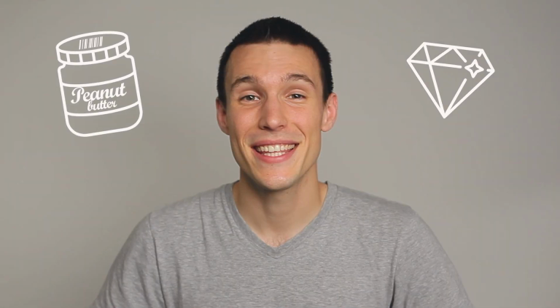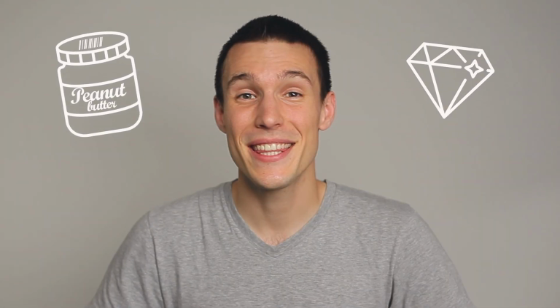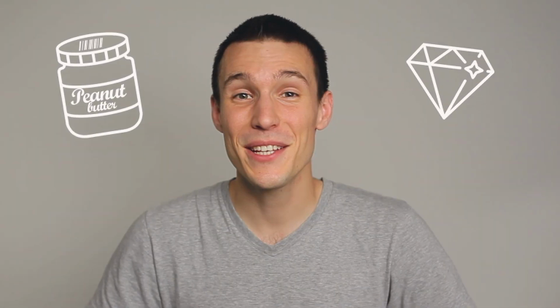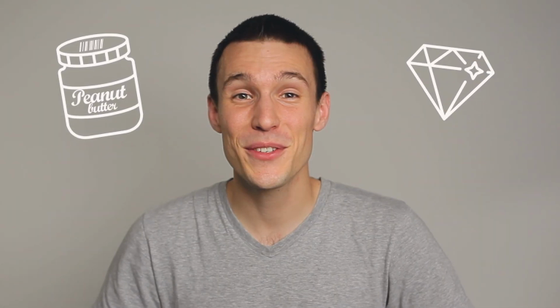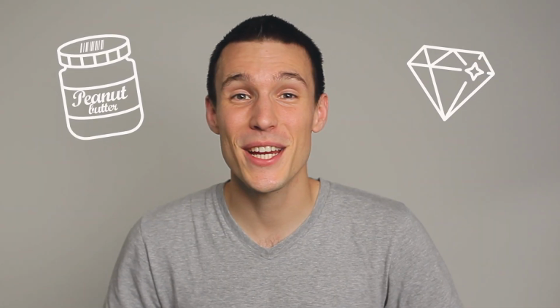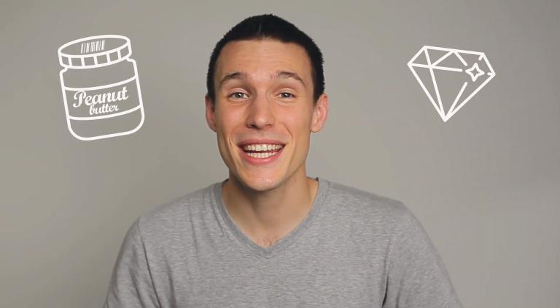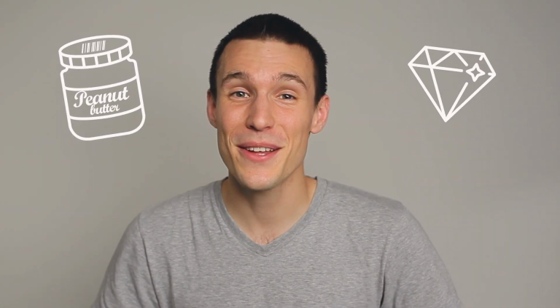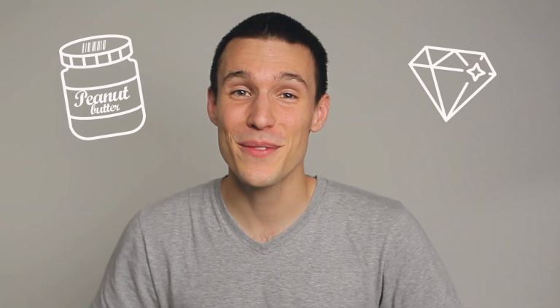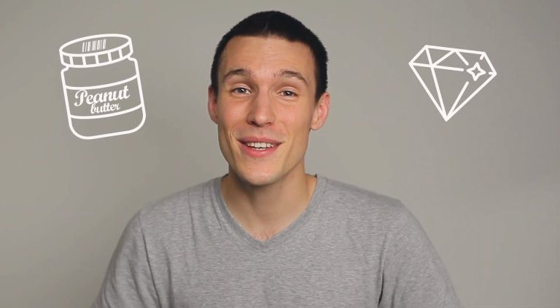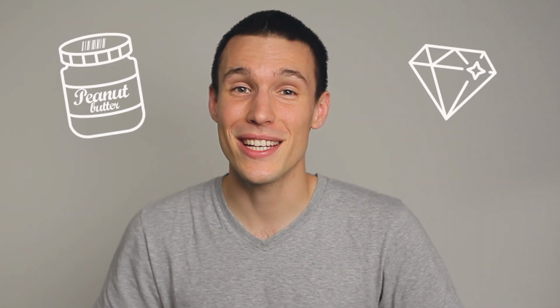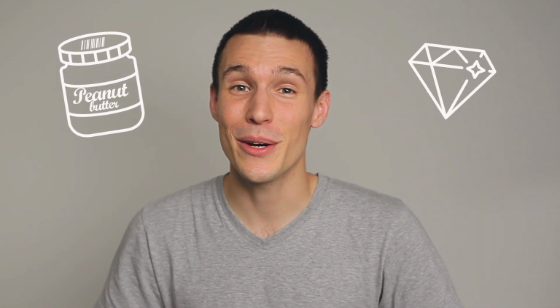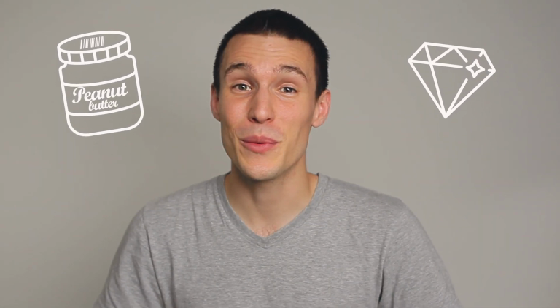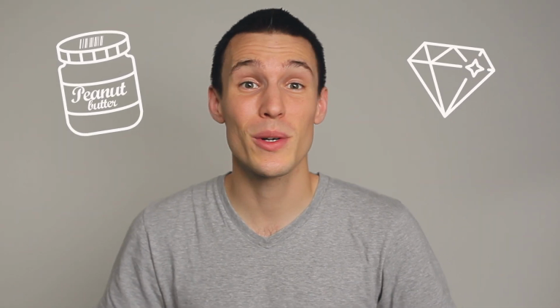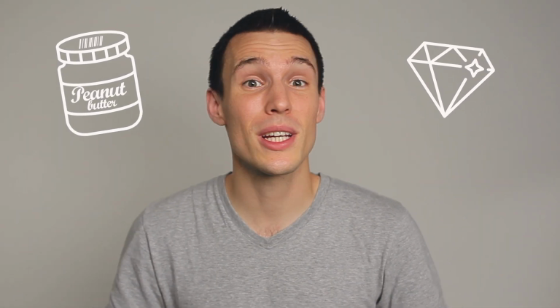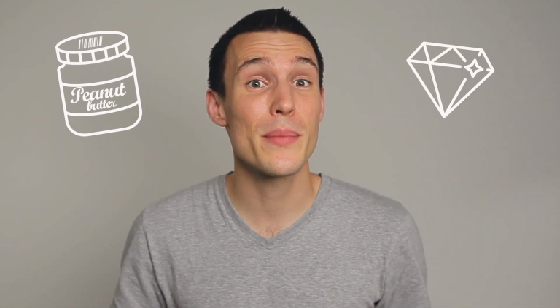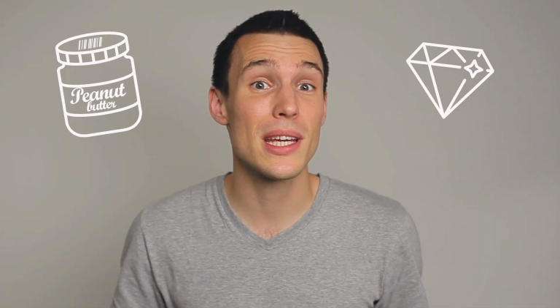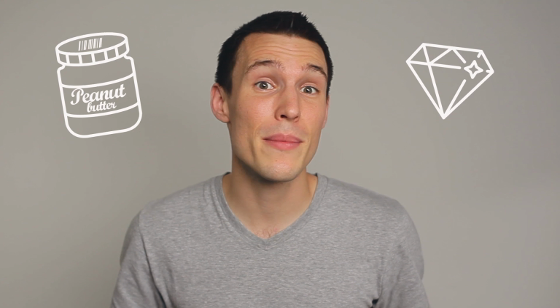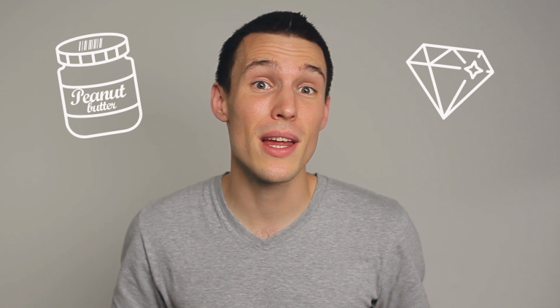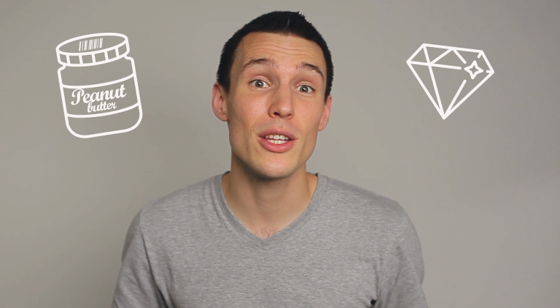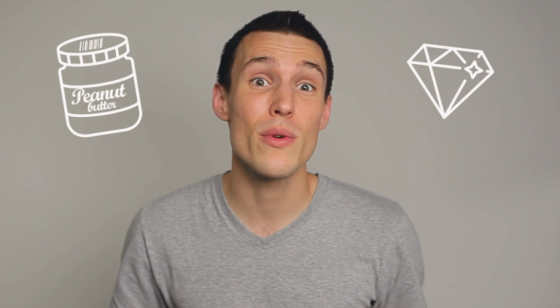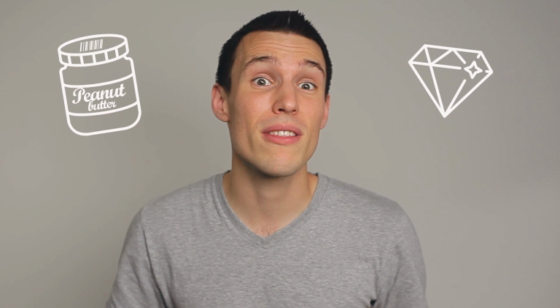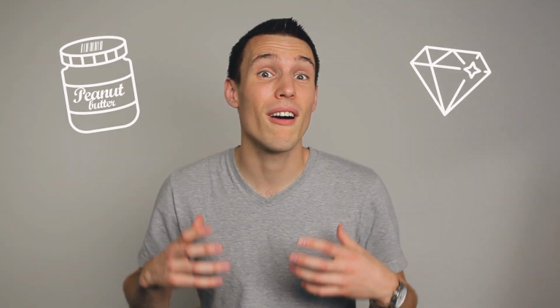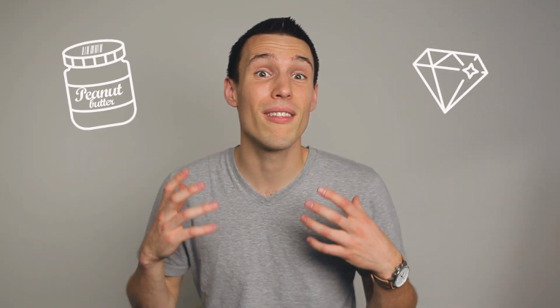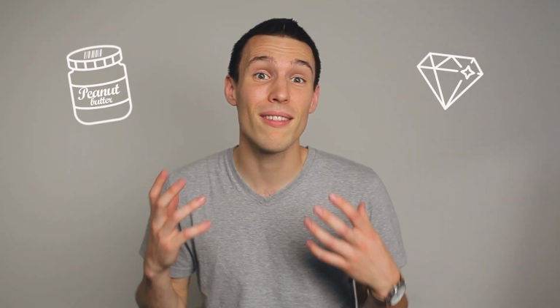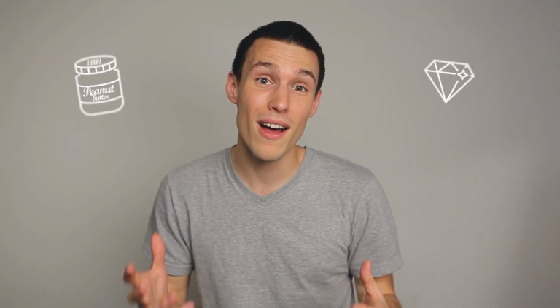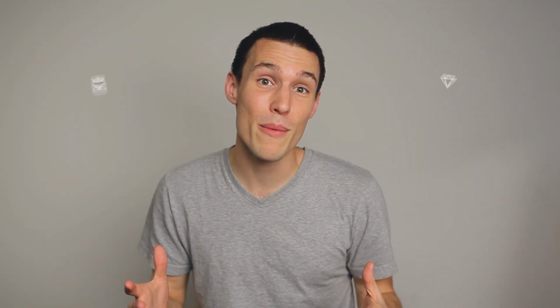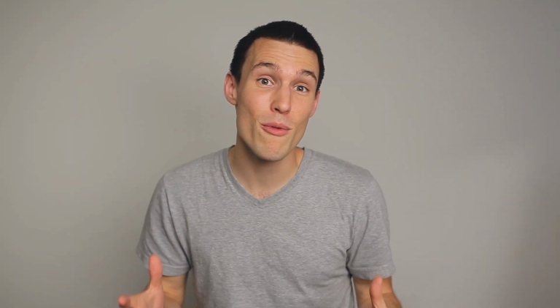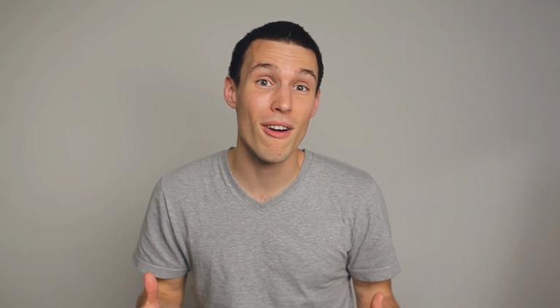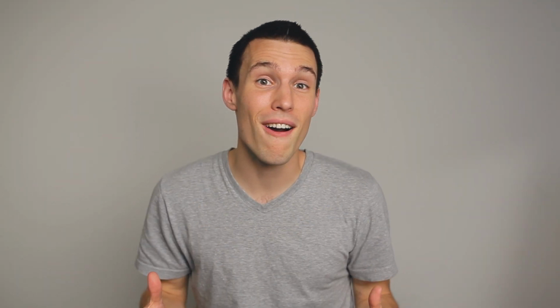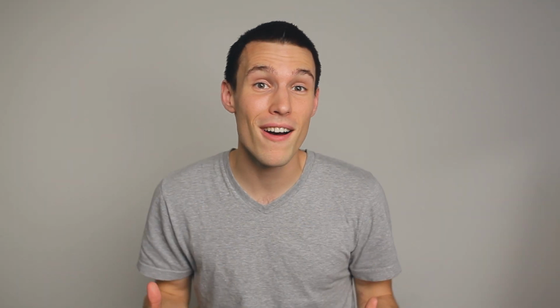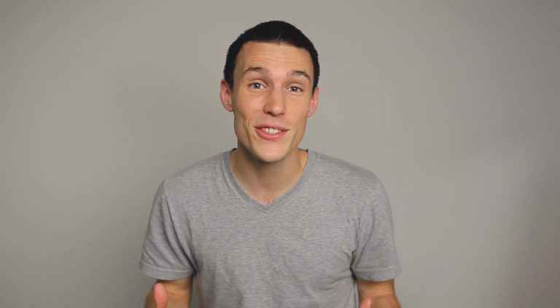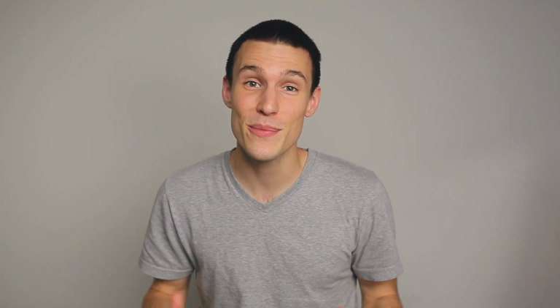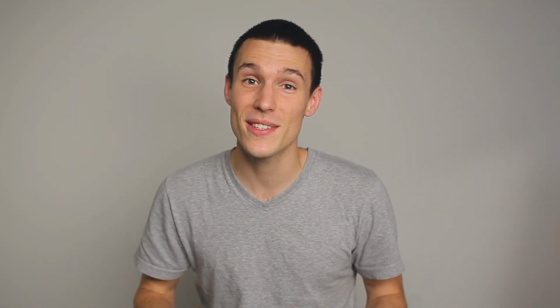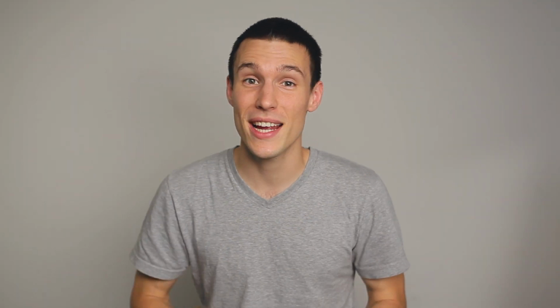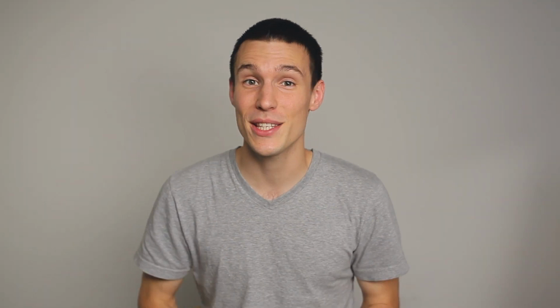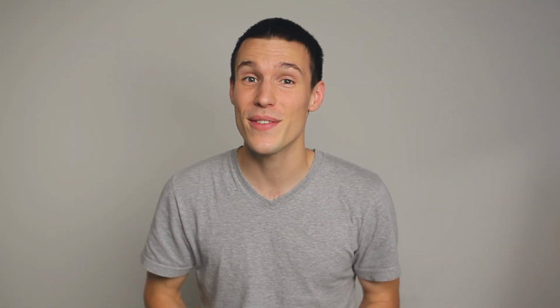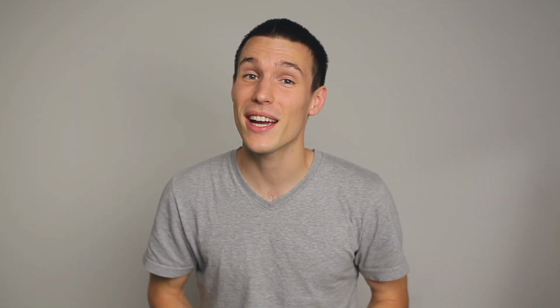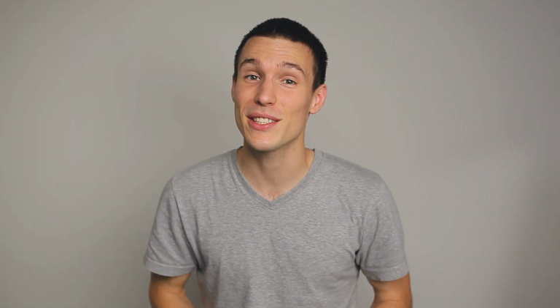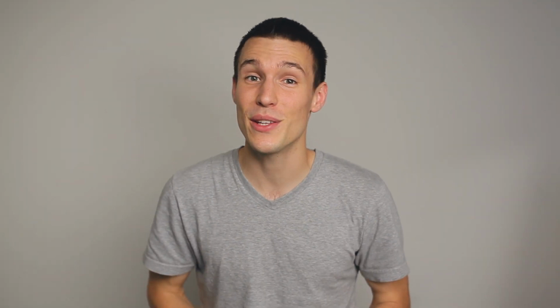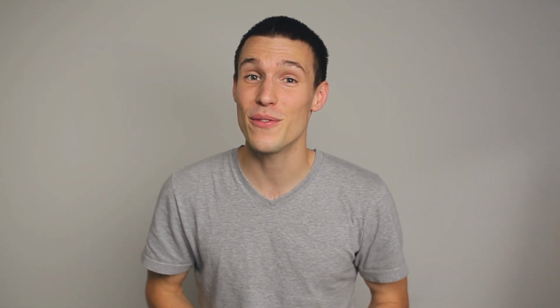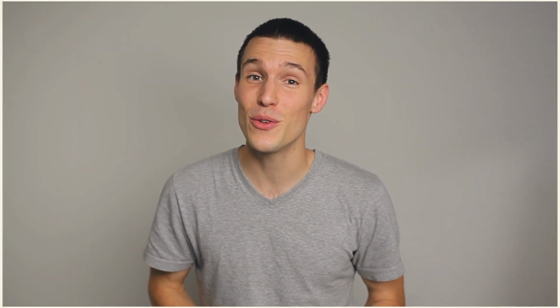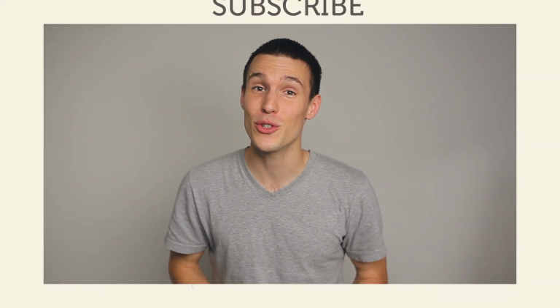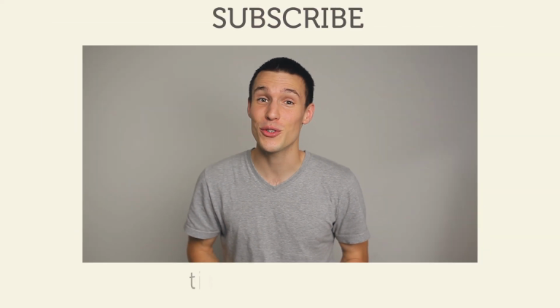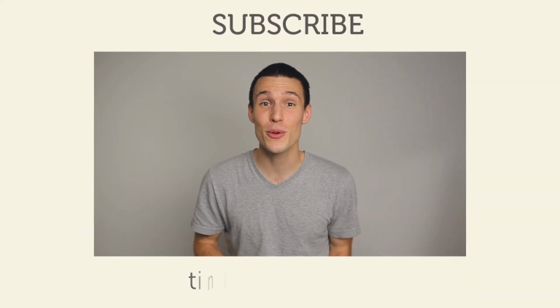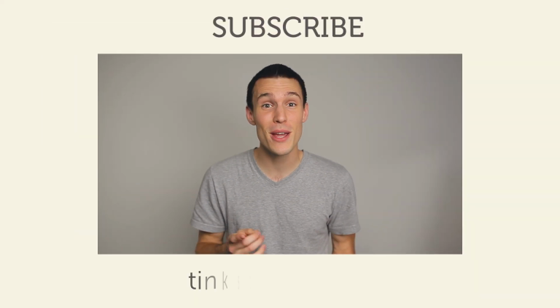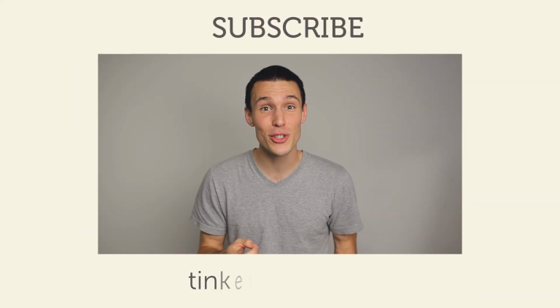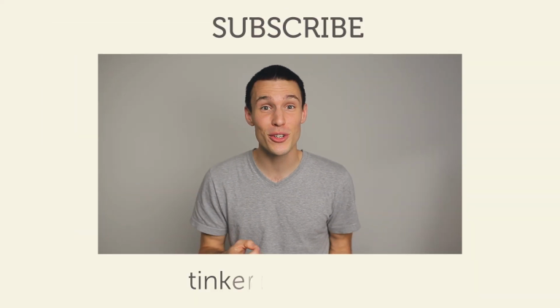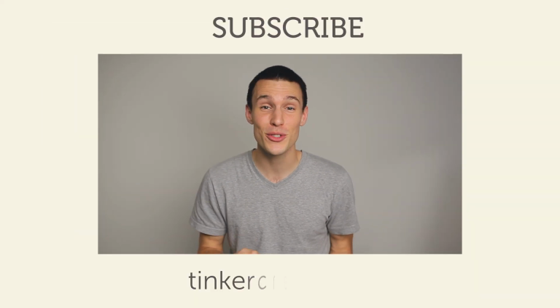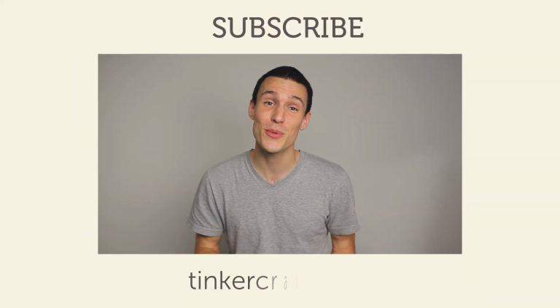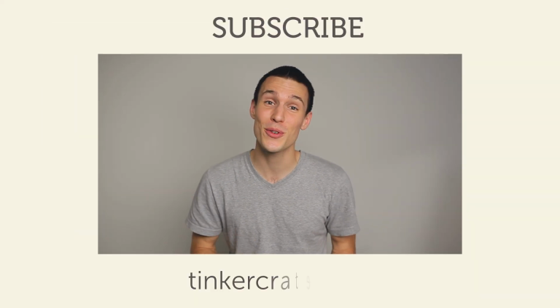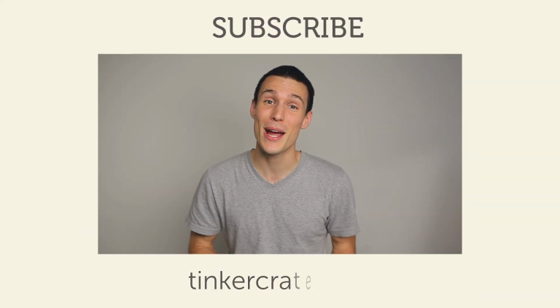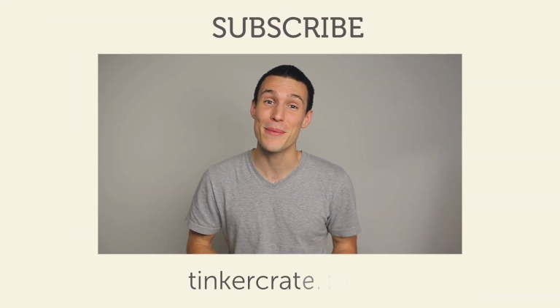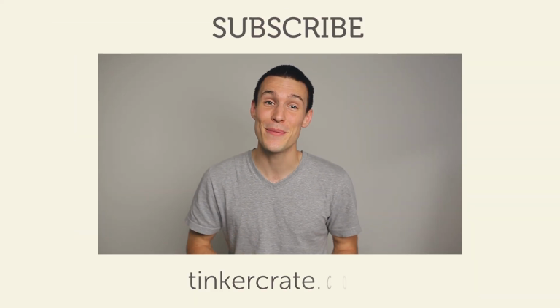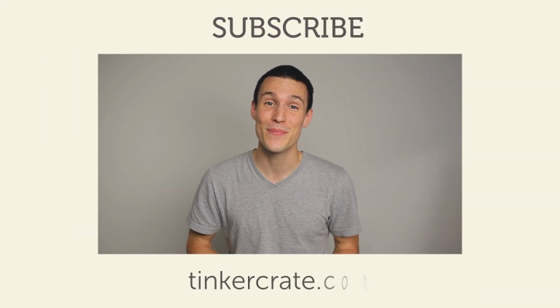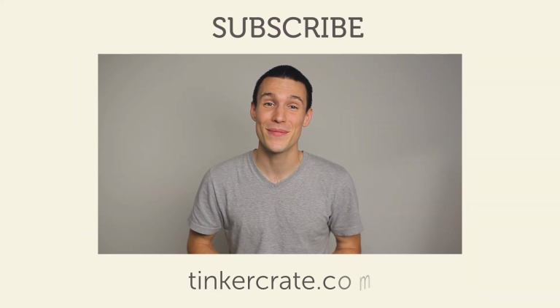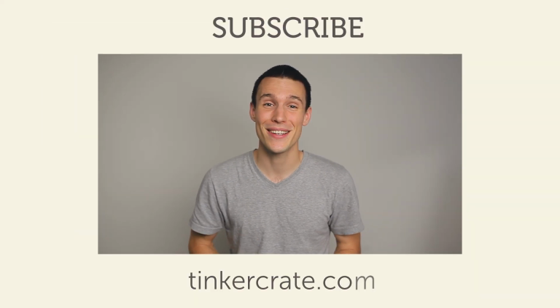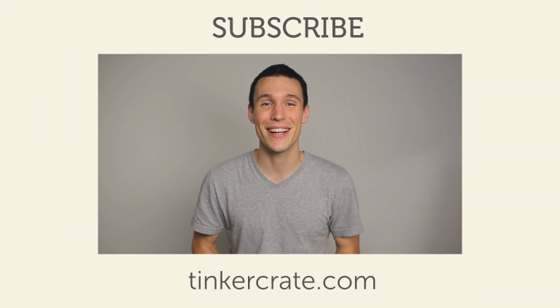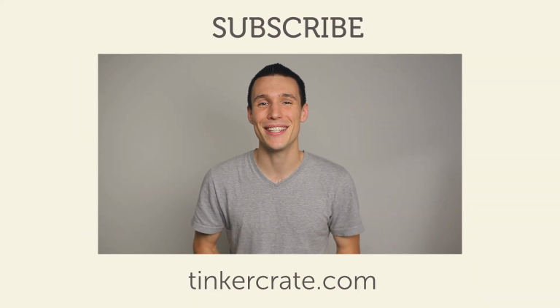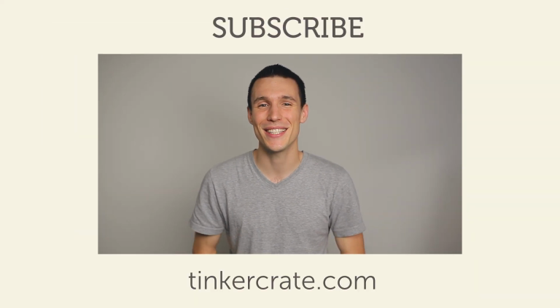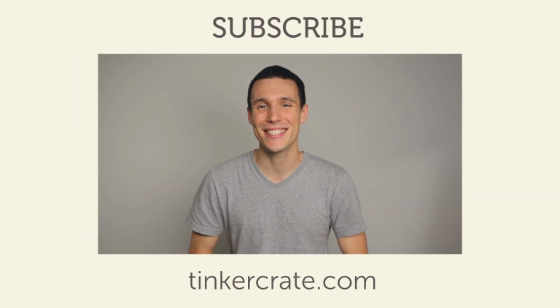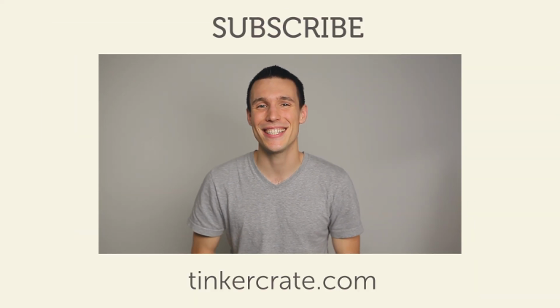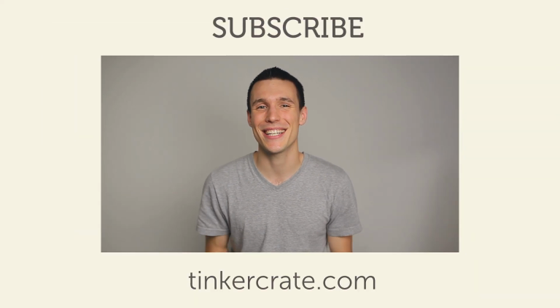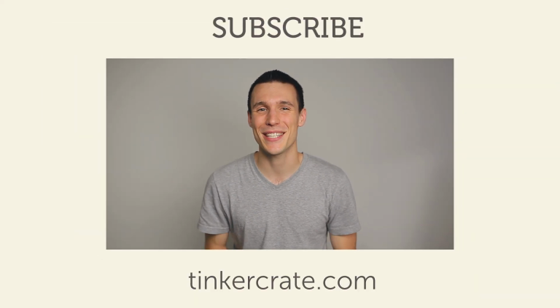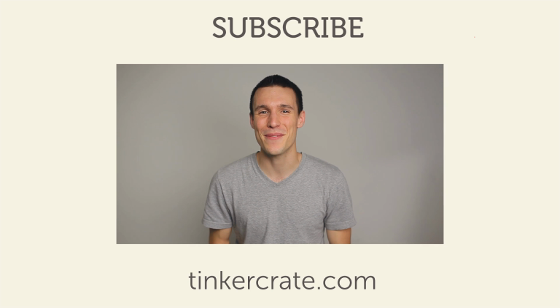Thanks for checking out the video. We're going to be coming at you with a lot more awesome science facts in the future, so make sure to subscribe. All right, I'll see you next time.